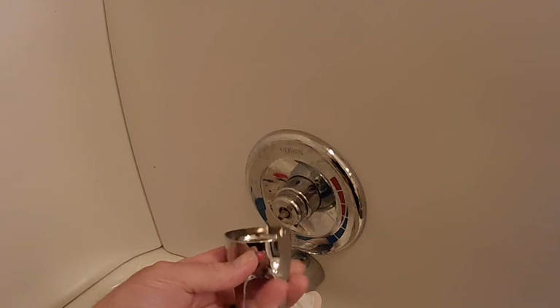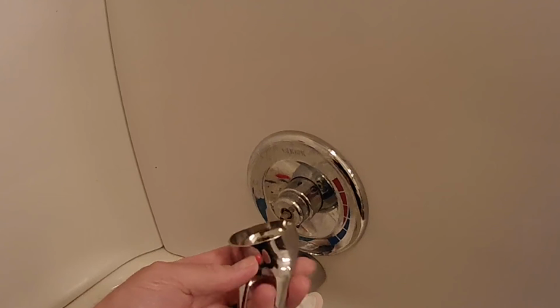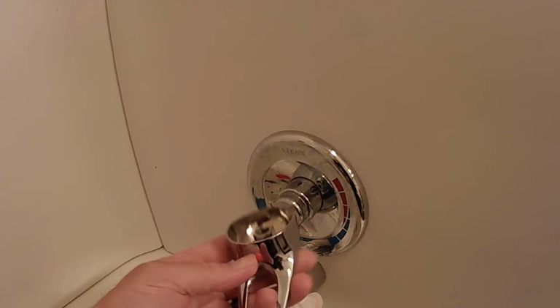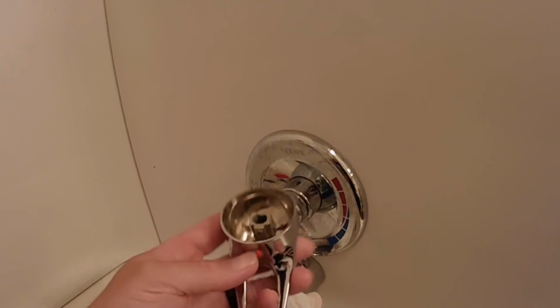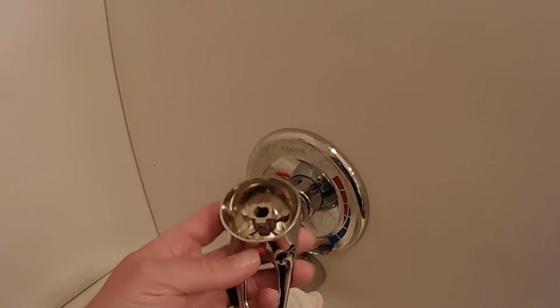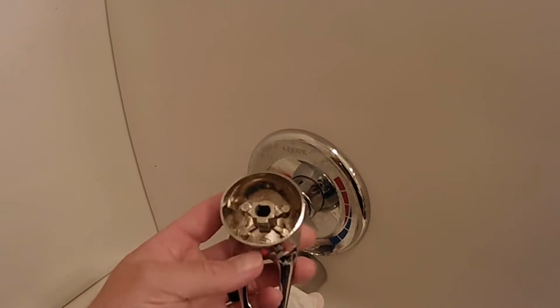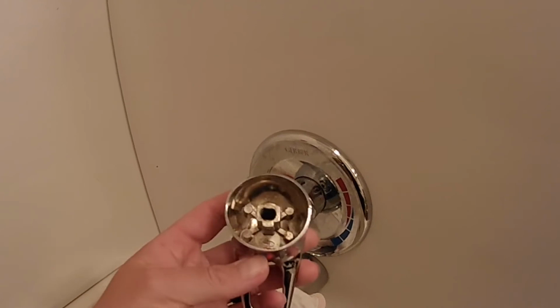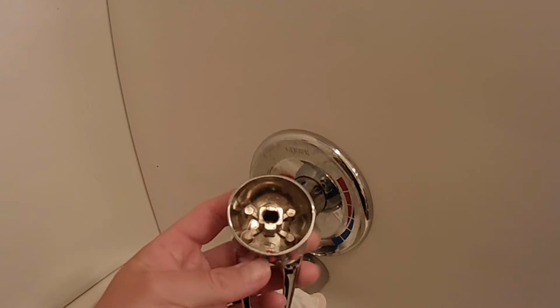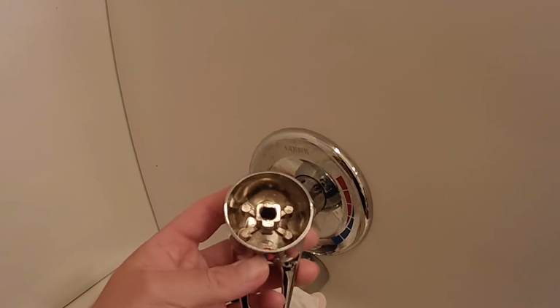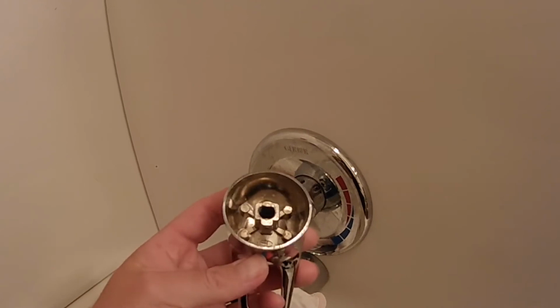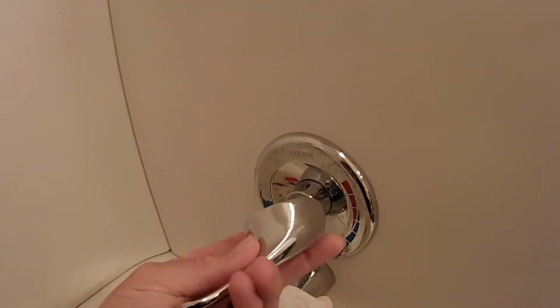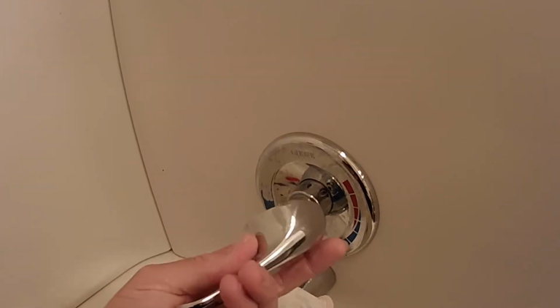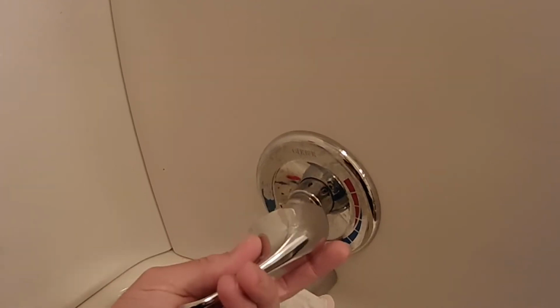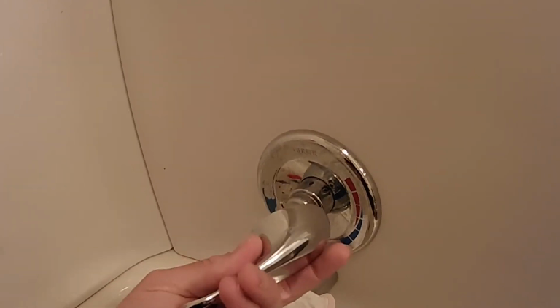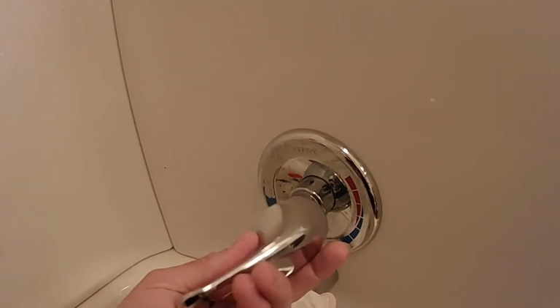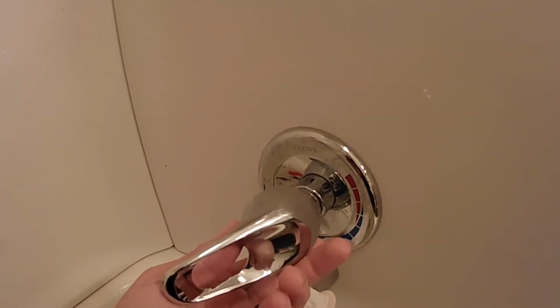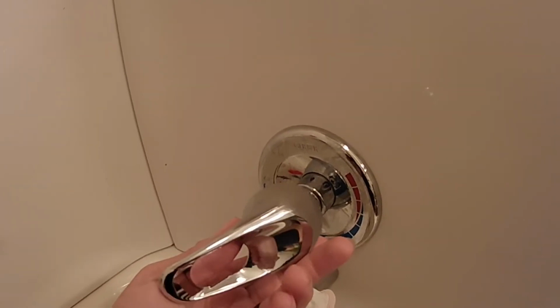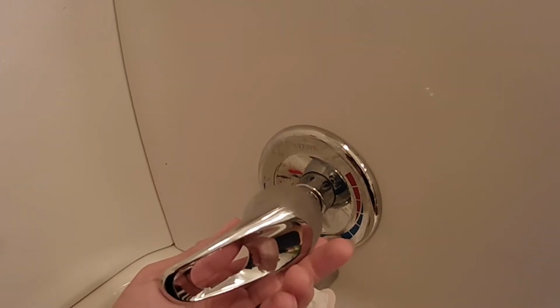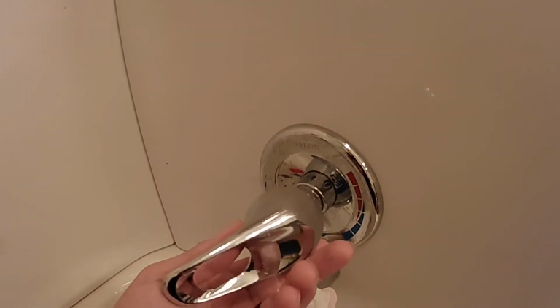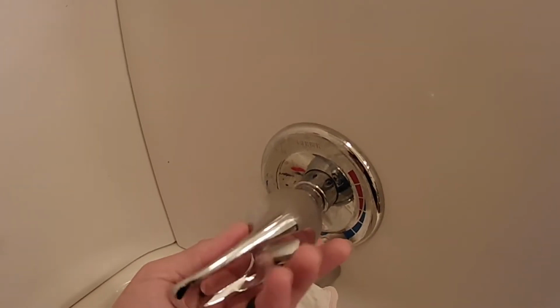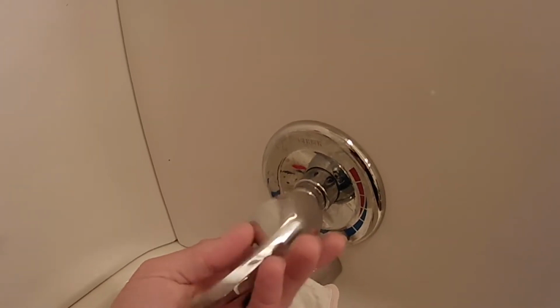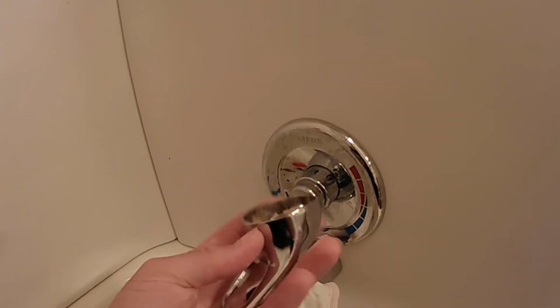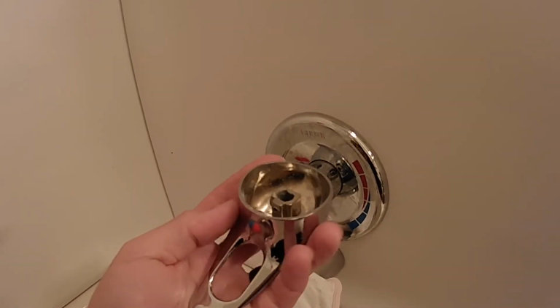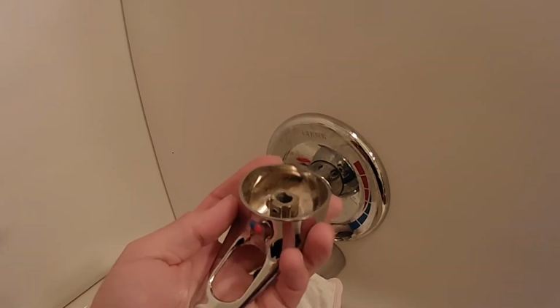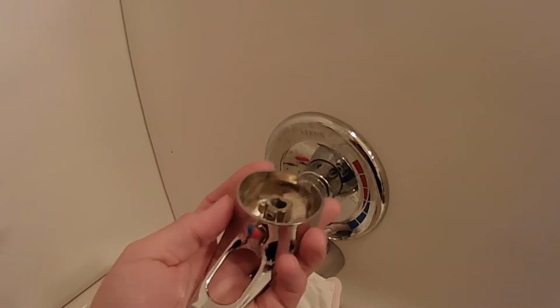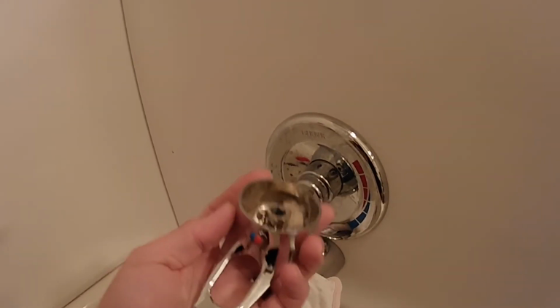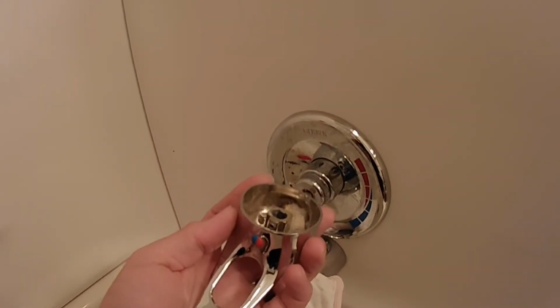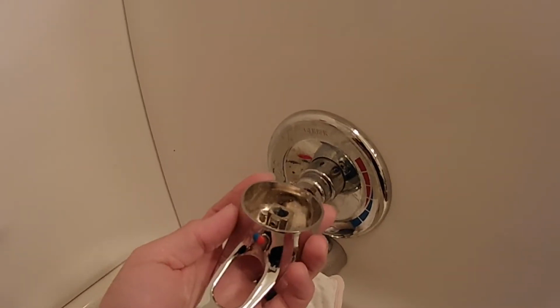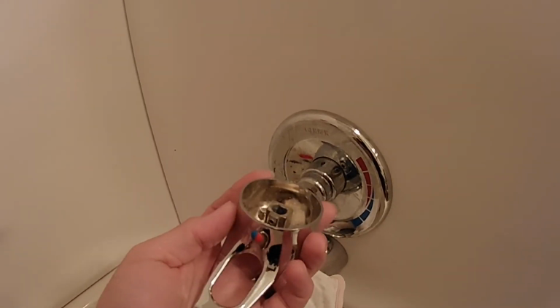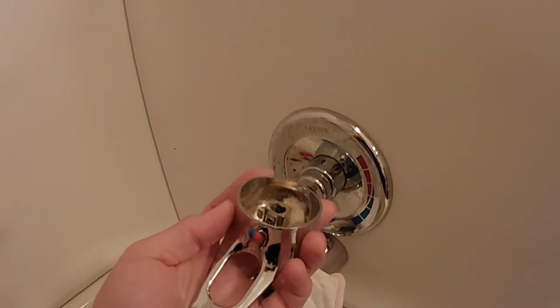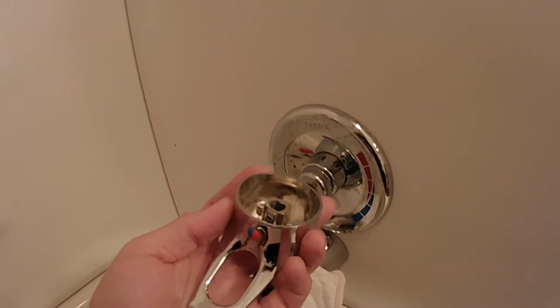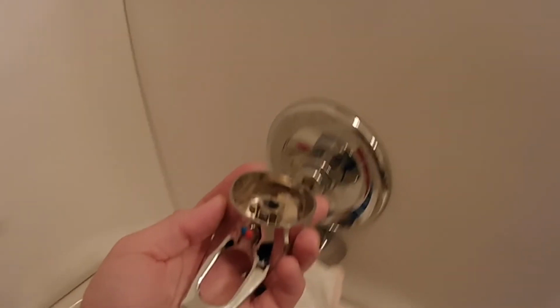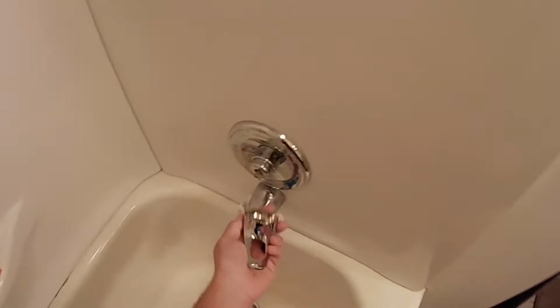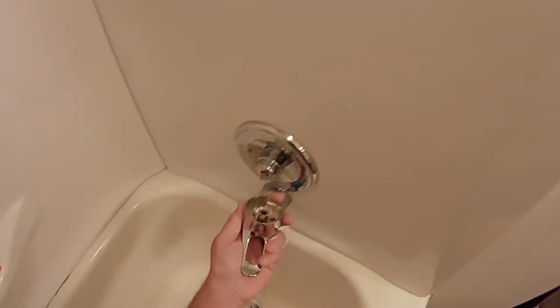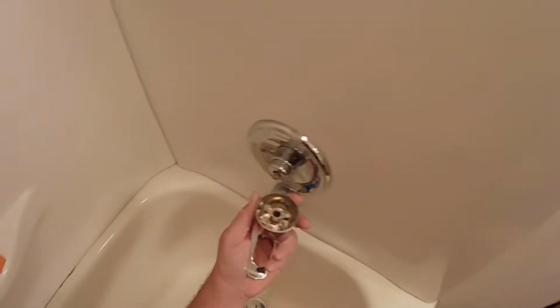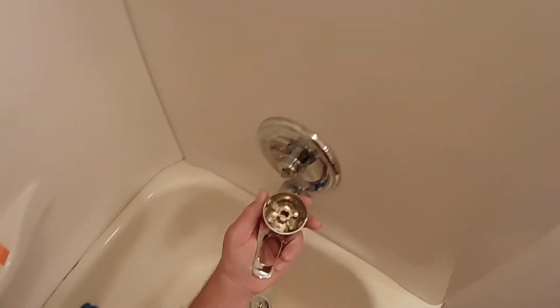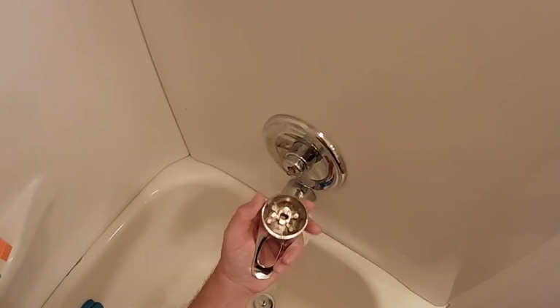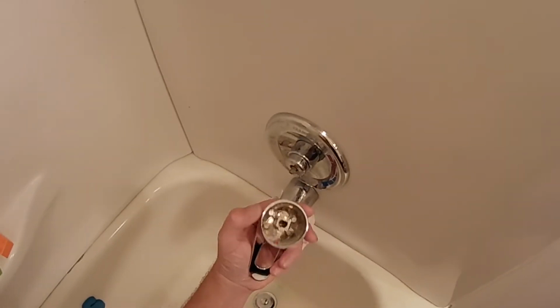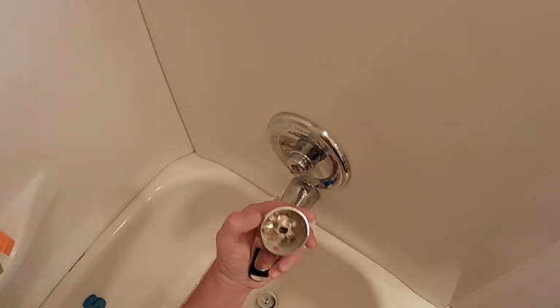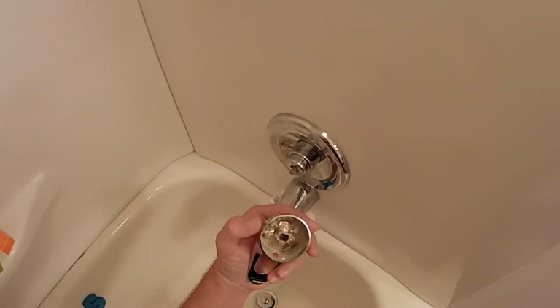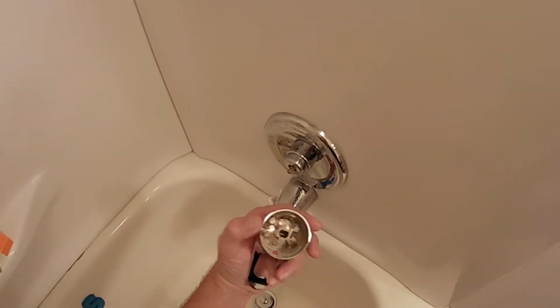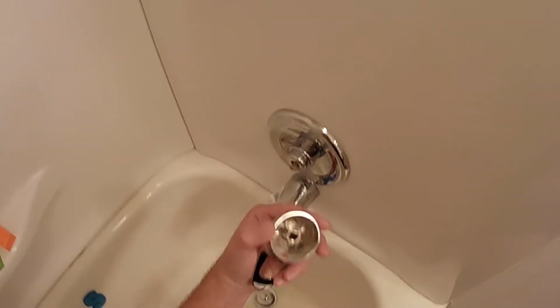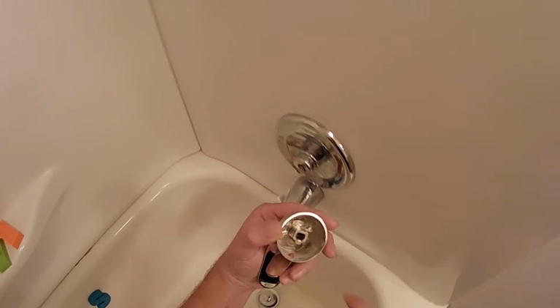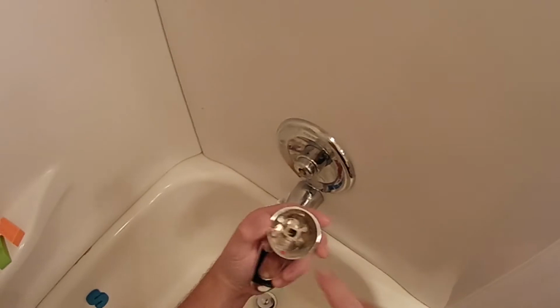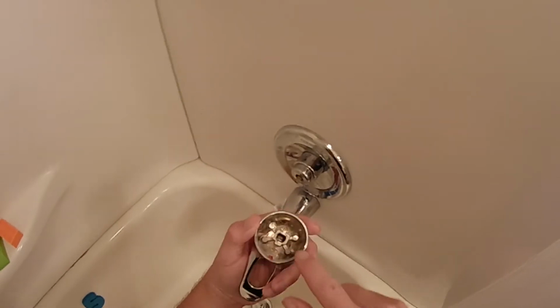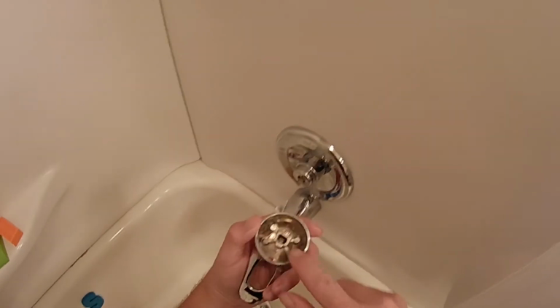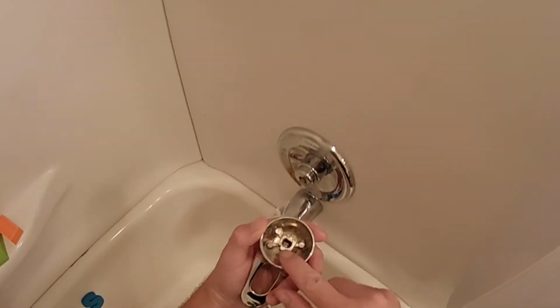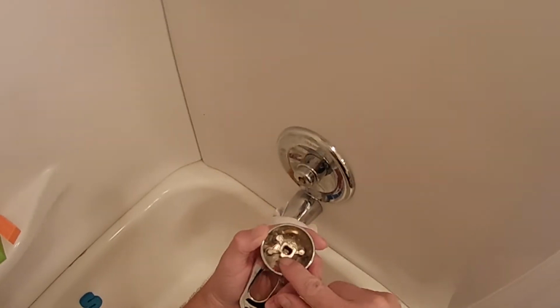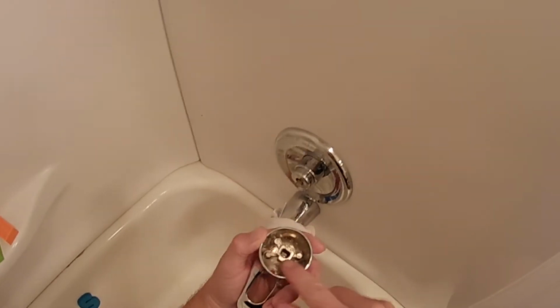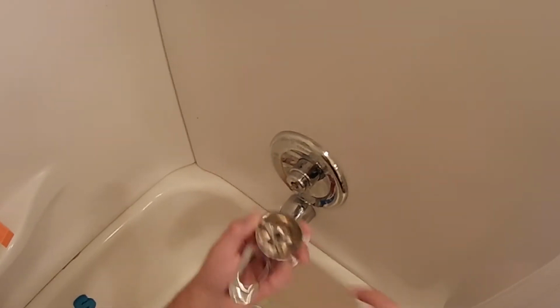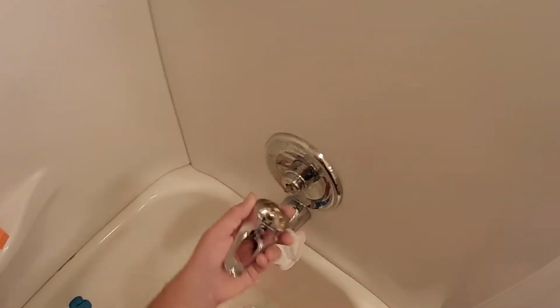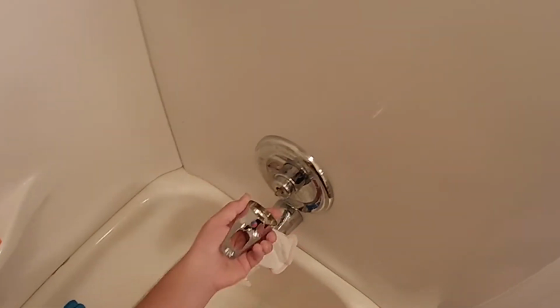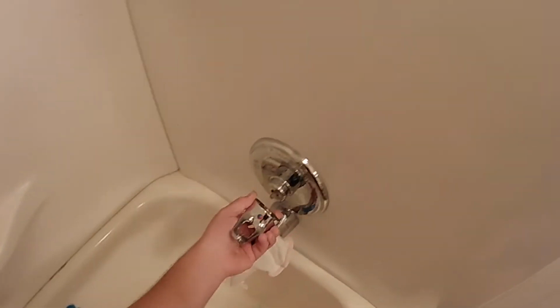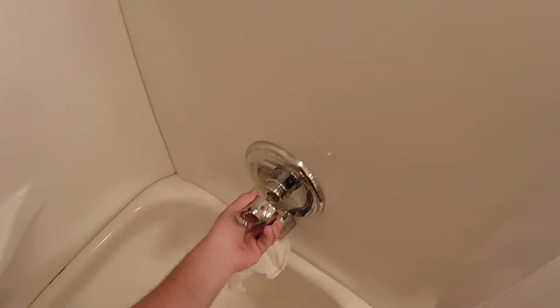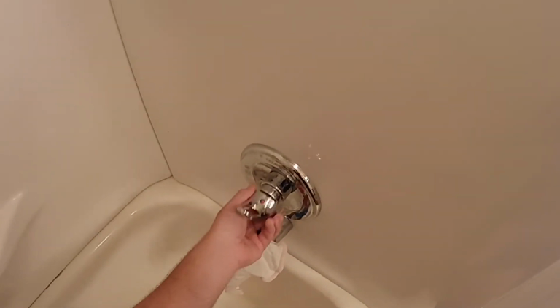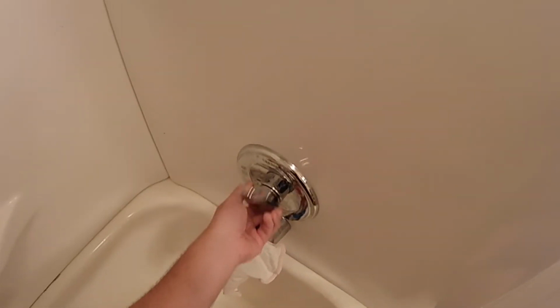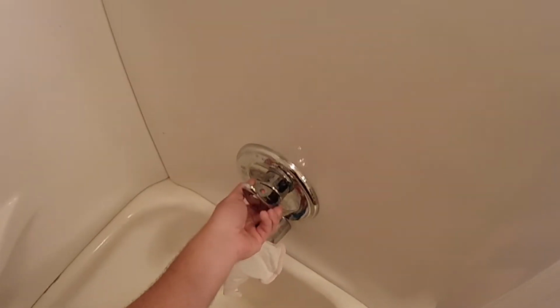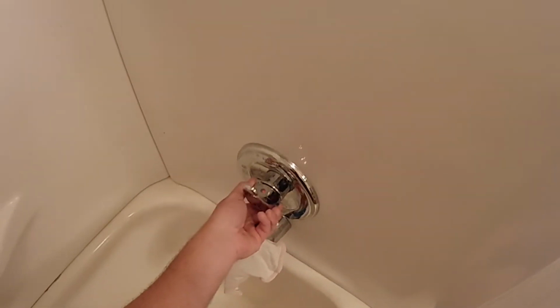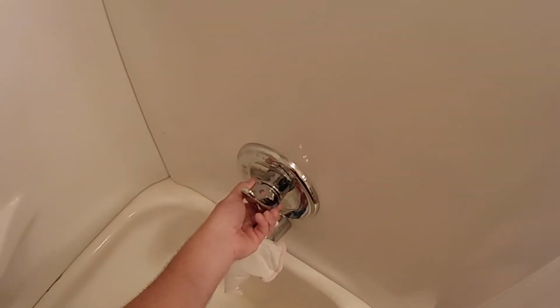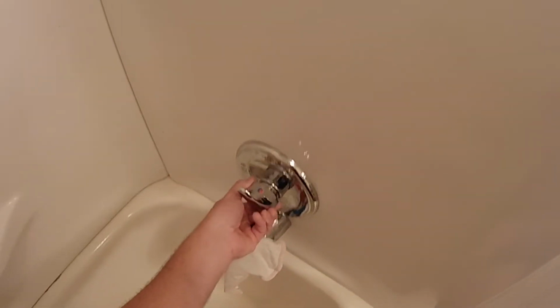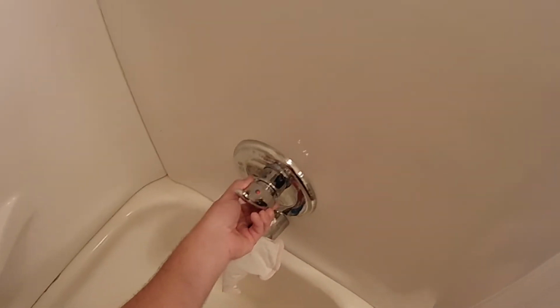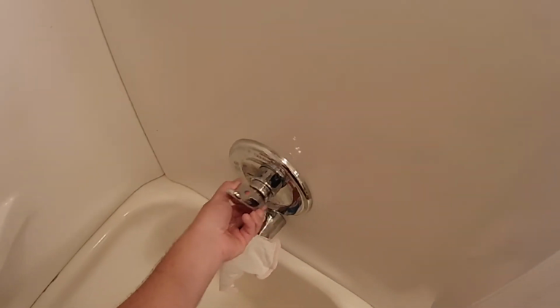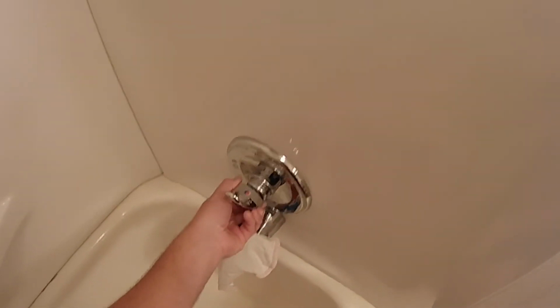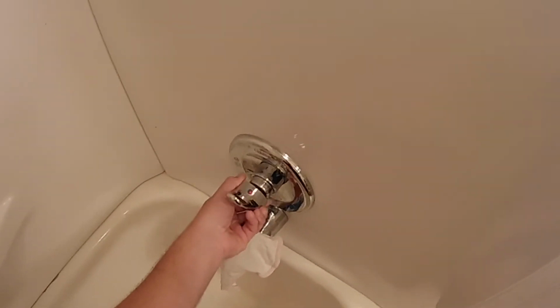The kids broke their handle. I'm going to show you how to put it back on. Alright guys, so to put this back on, there's a set screw here. It goes on like this.